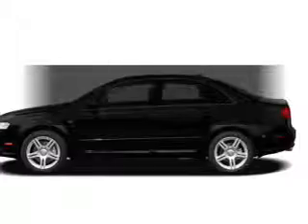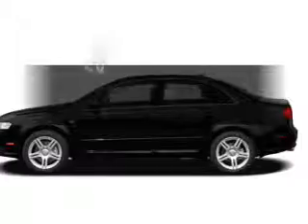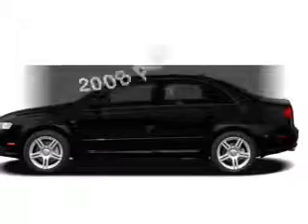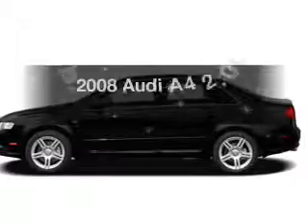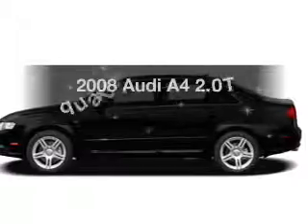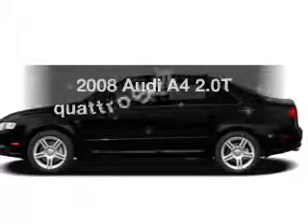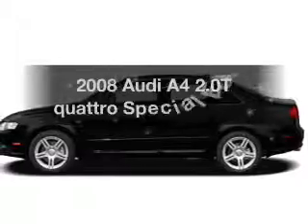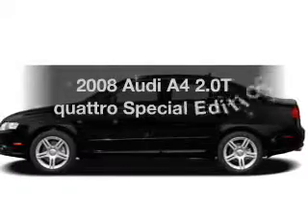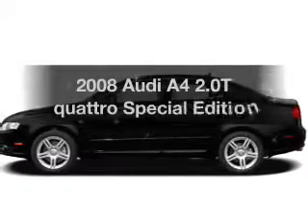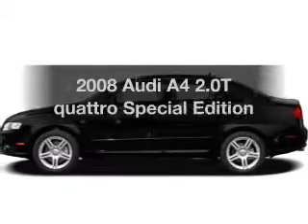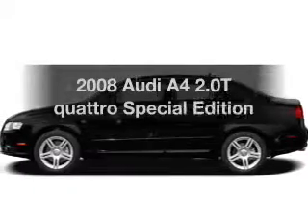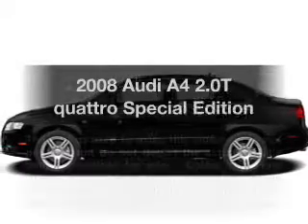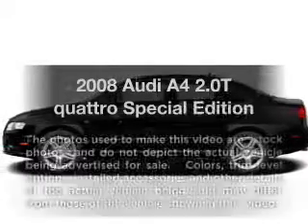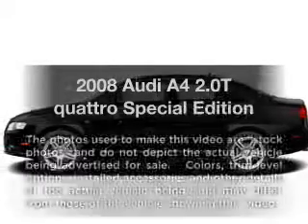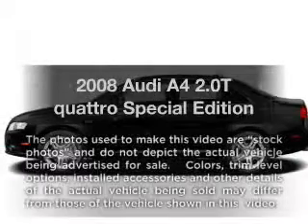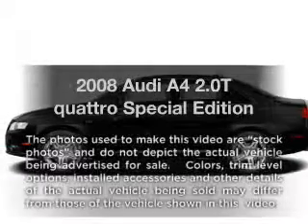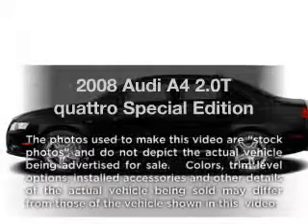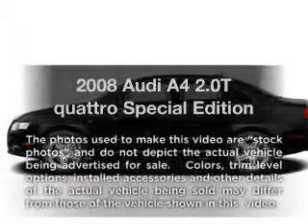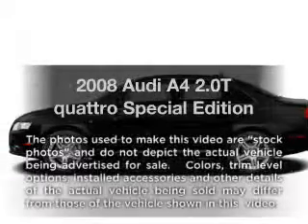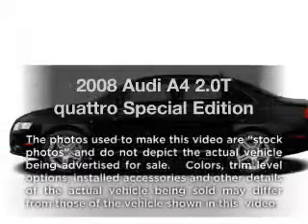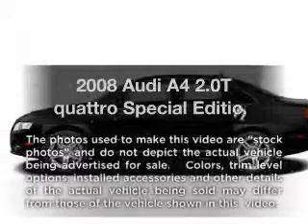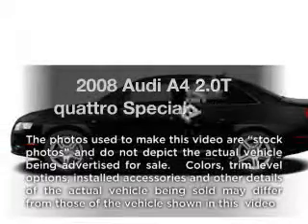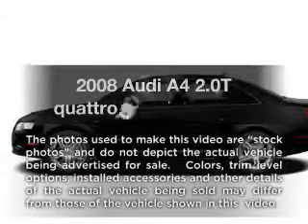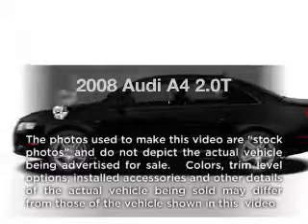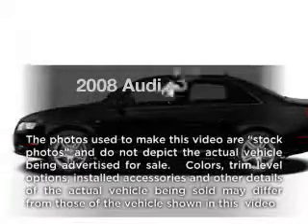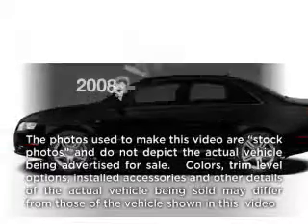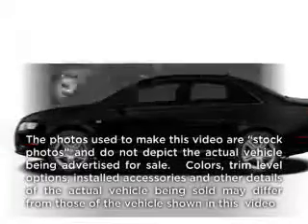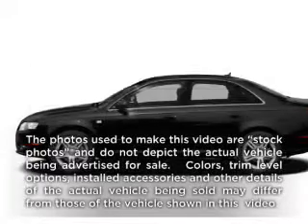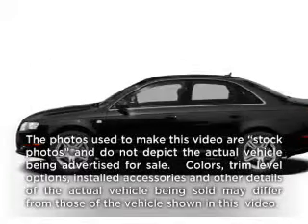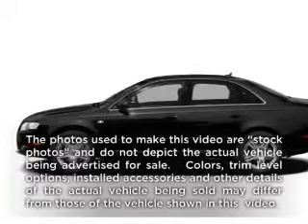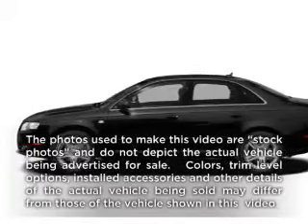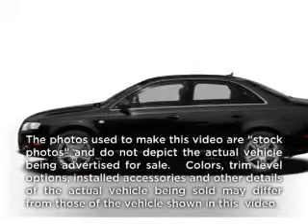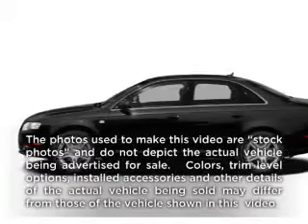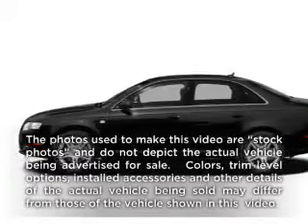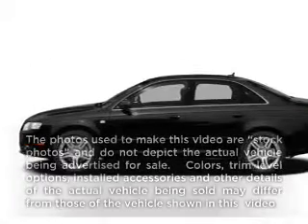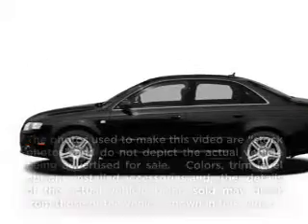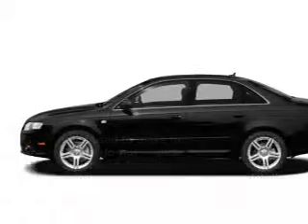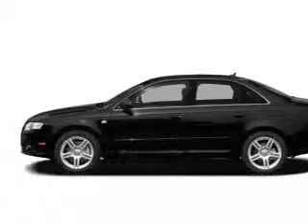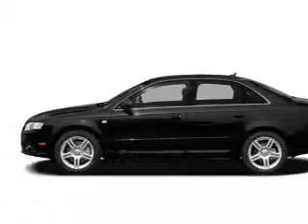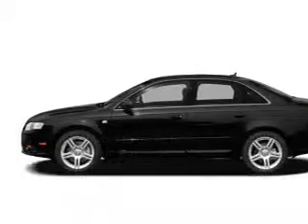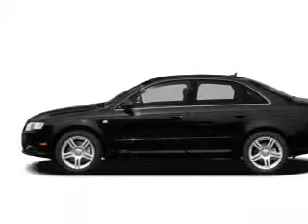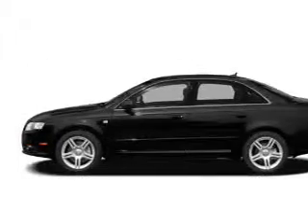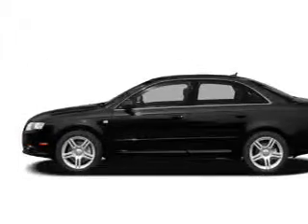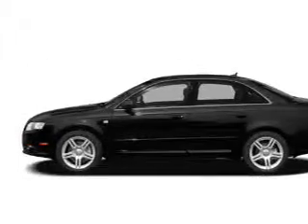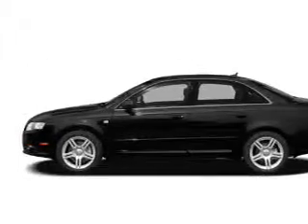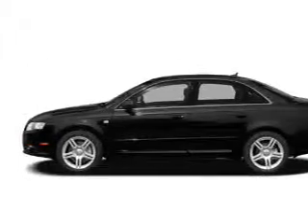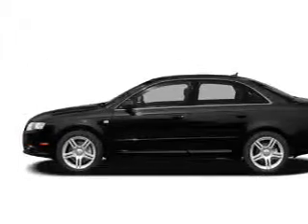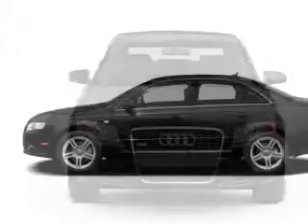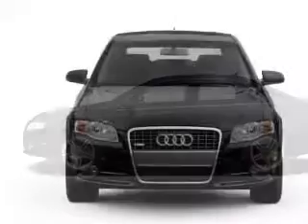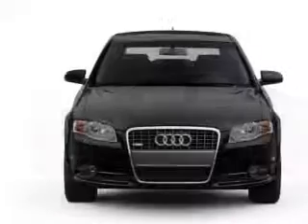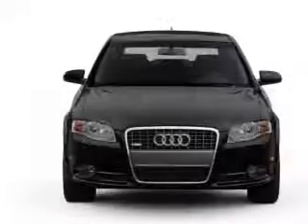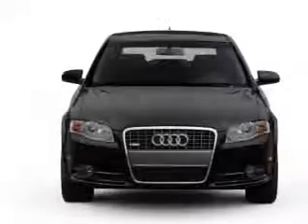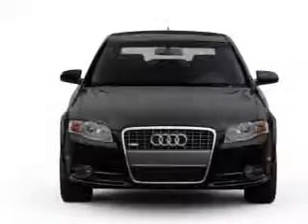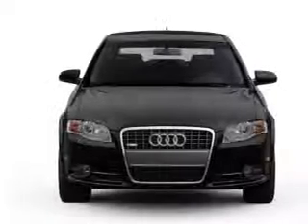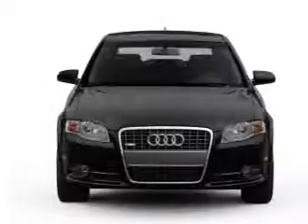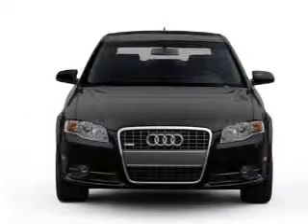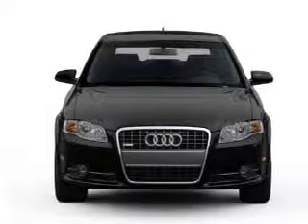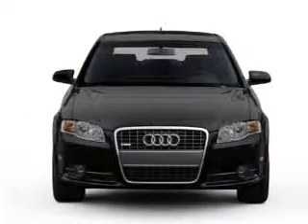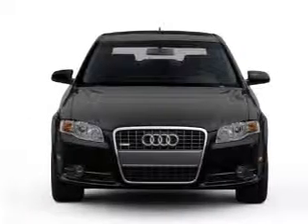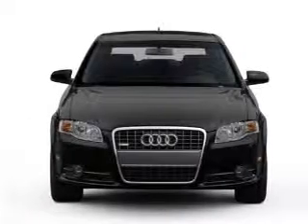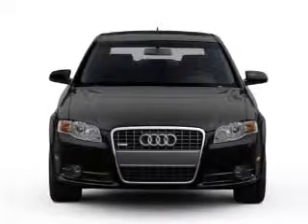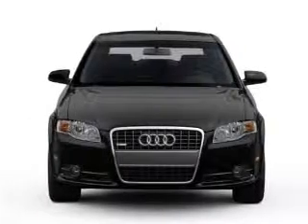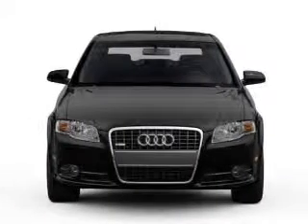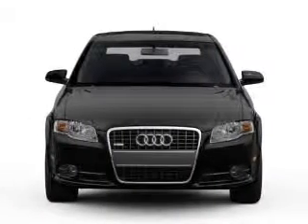Imagine yourself in this 2008 Audi A4. If you're looking for a first-rate auto, this one could be yours today.